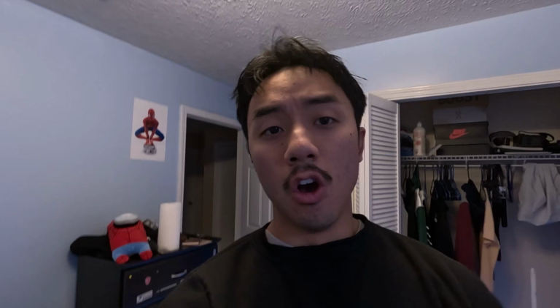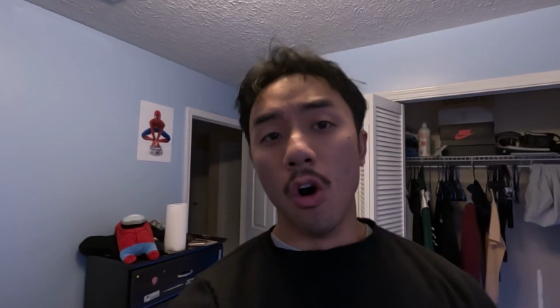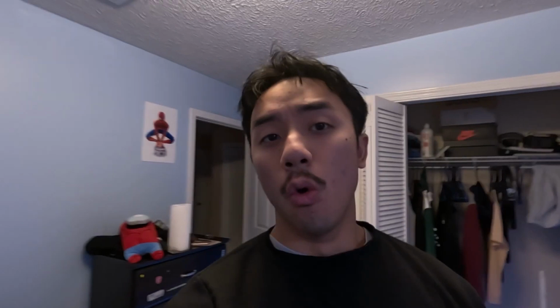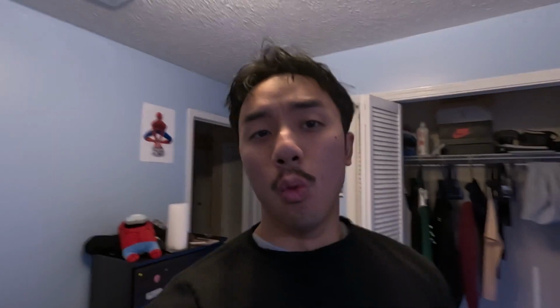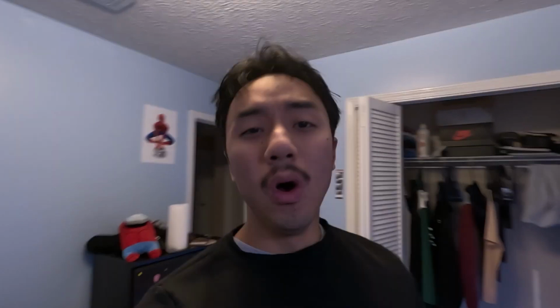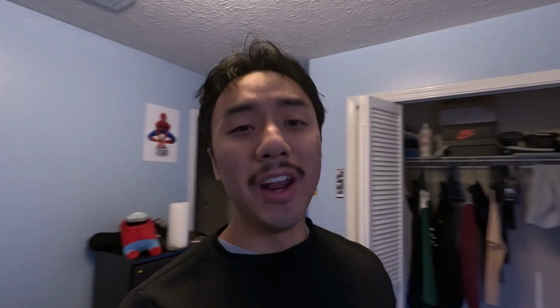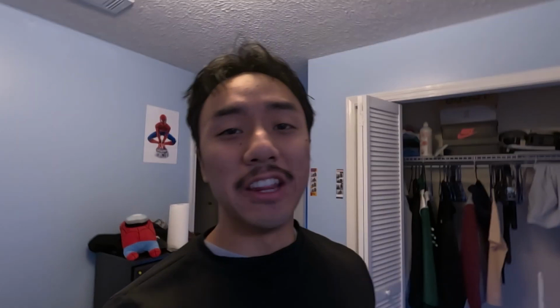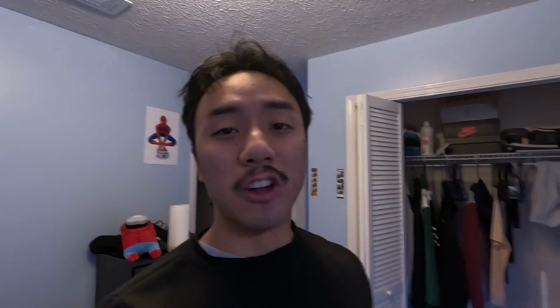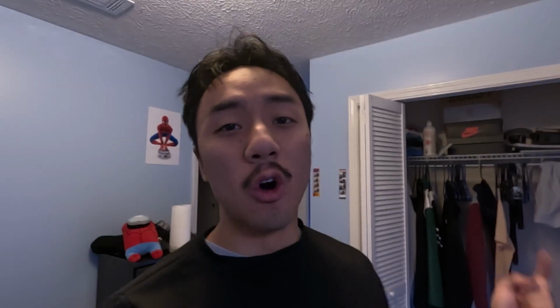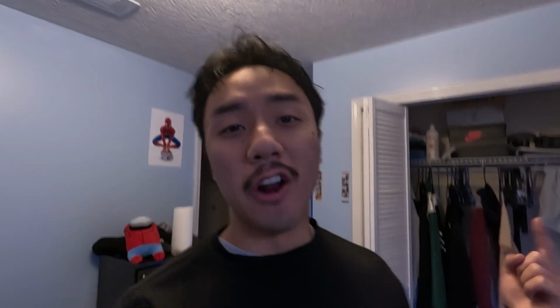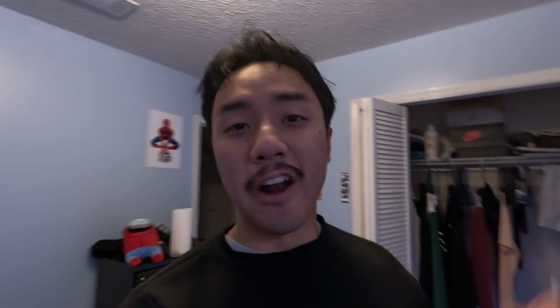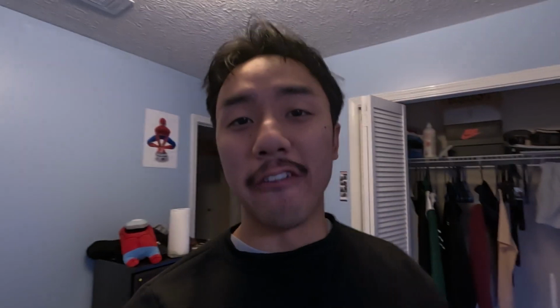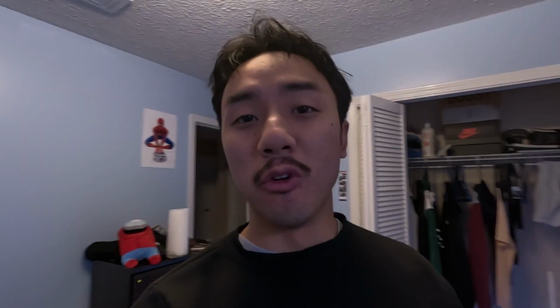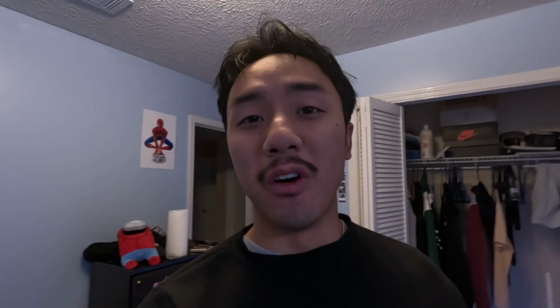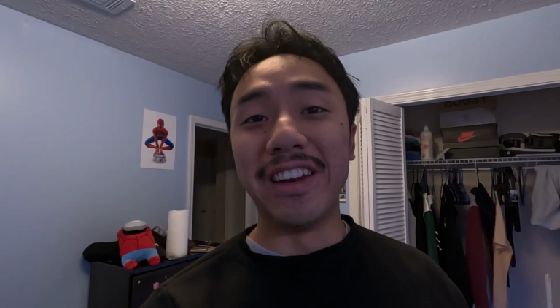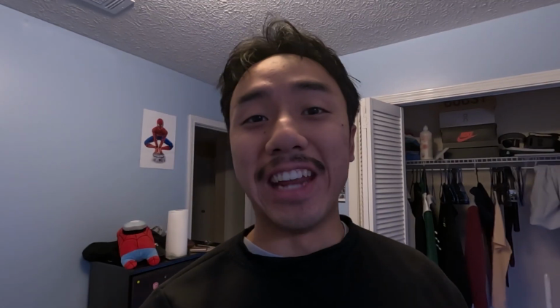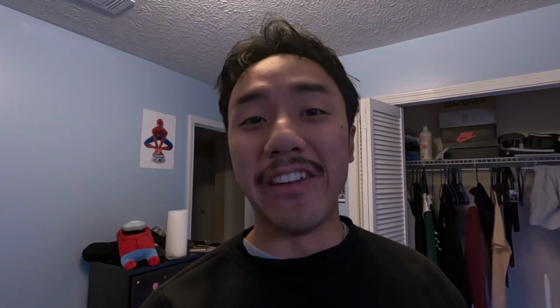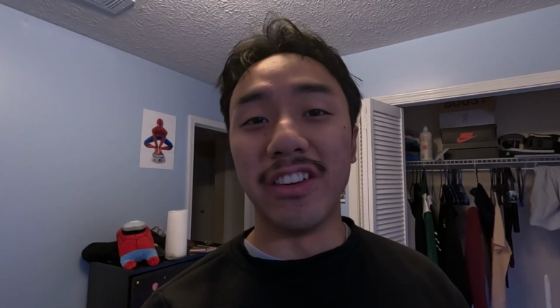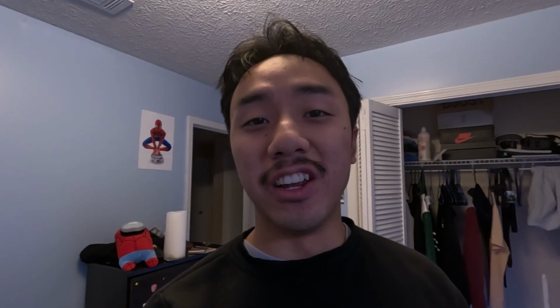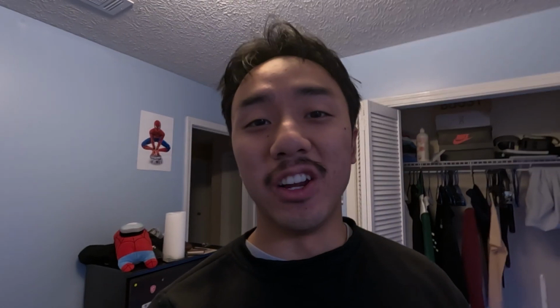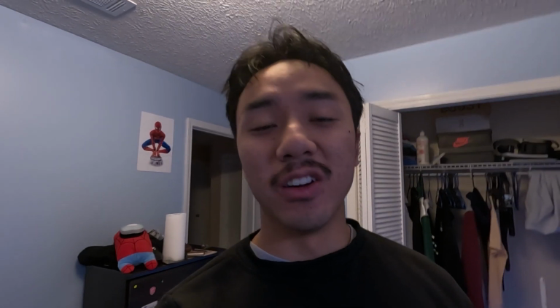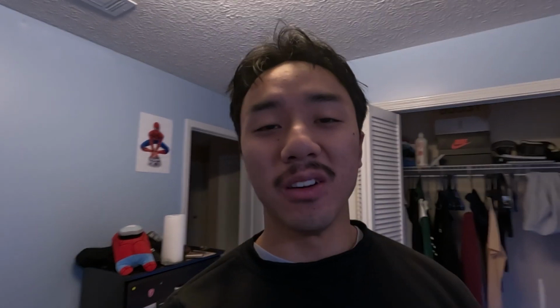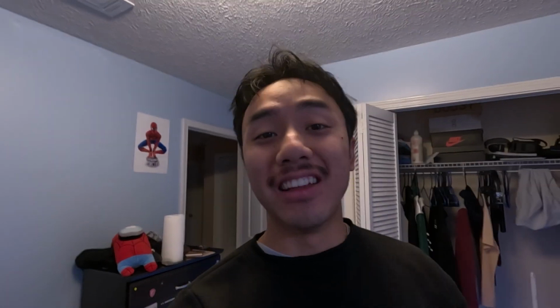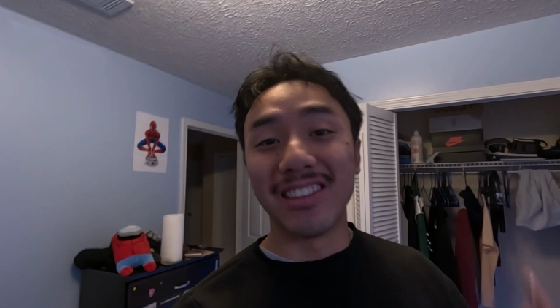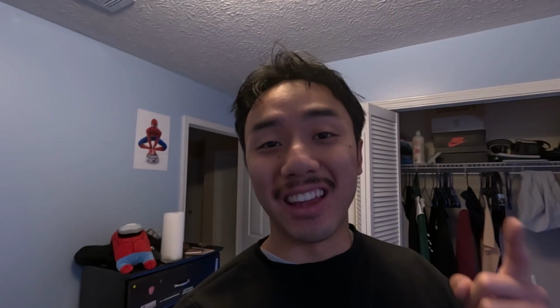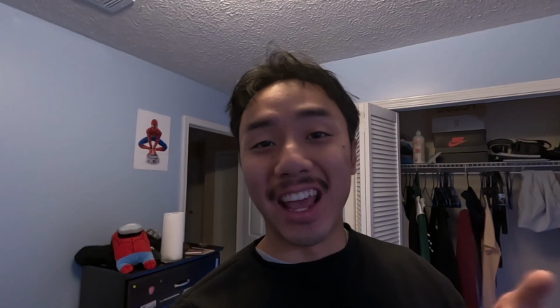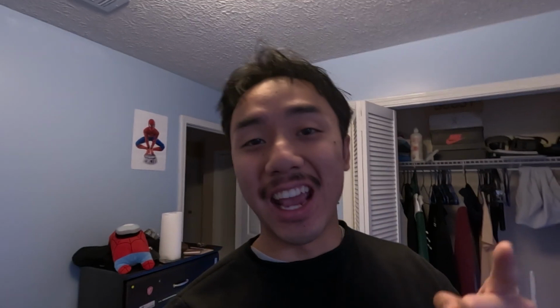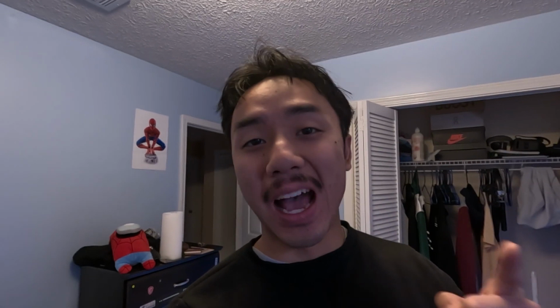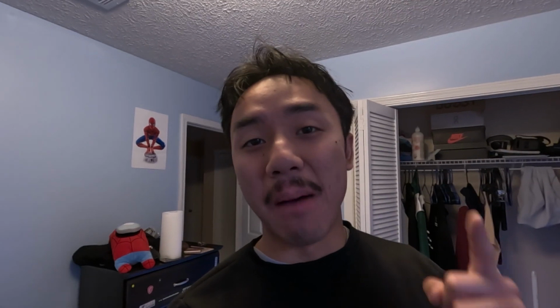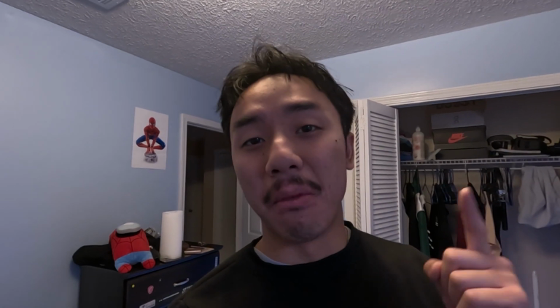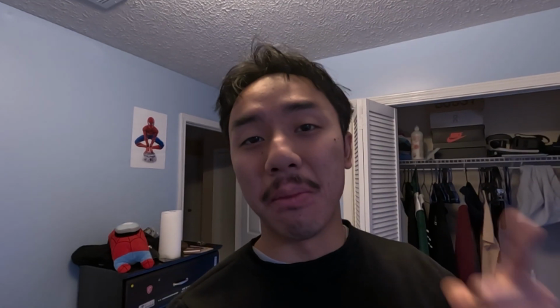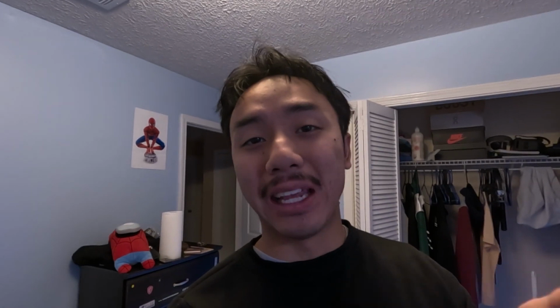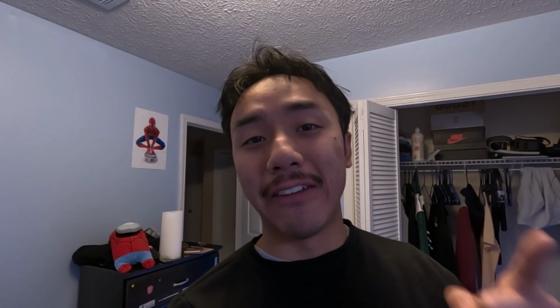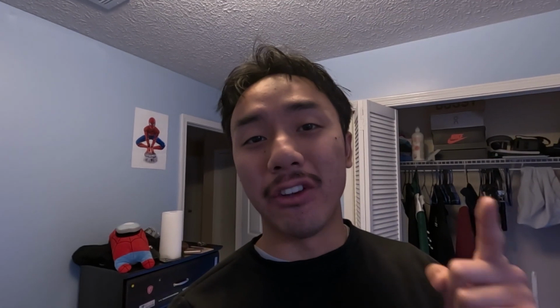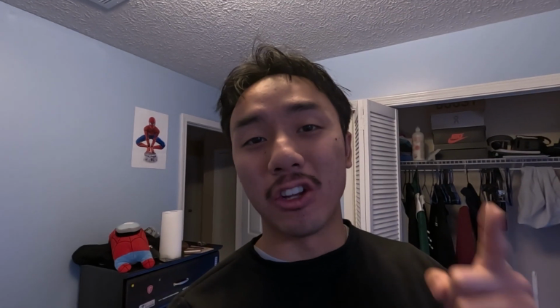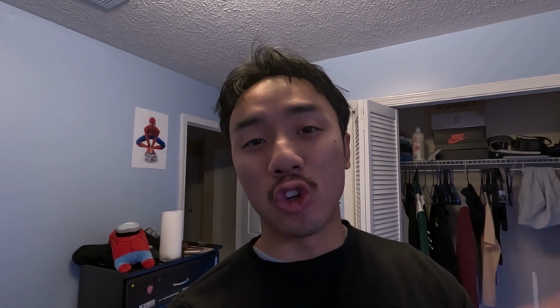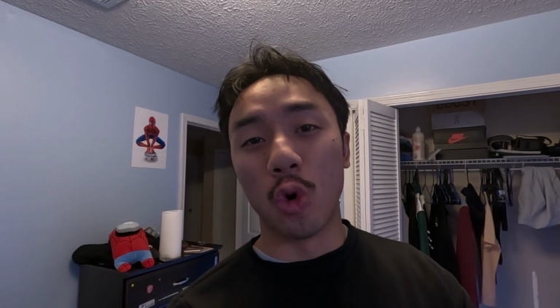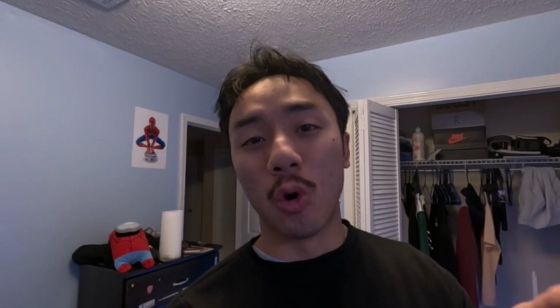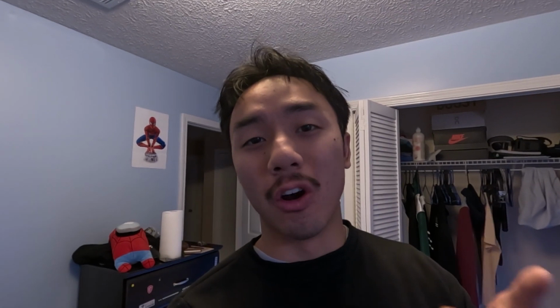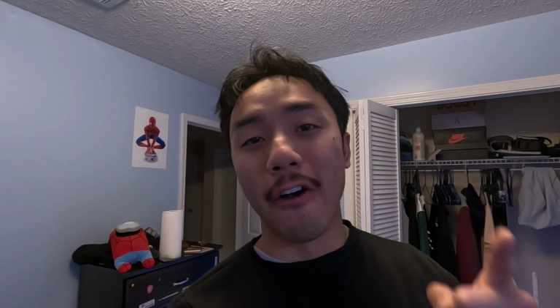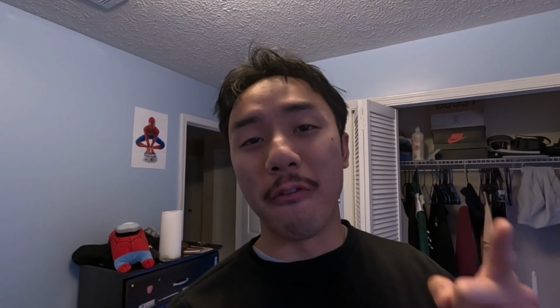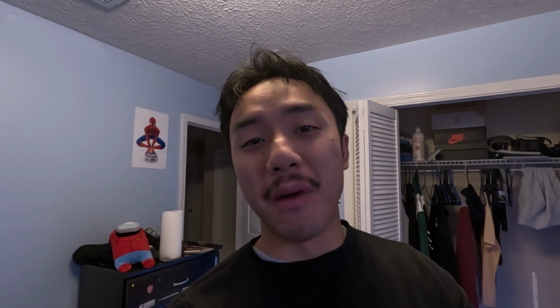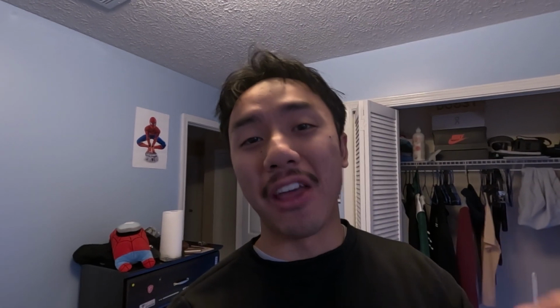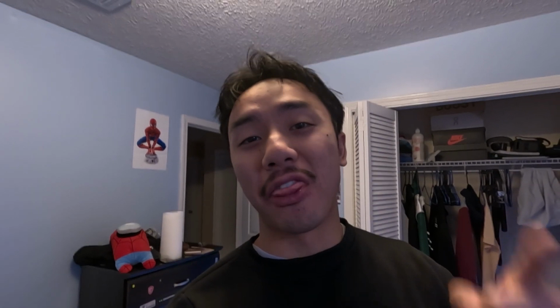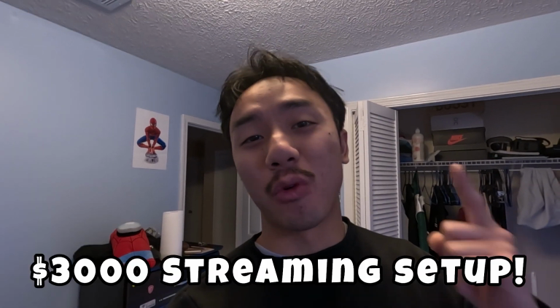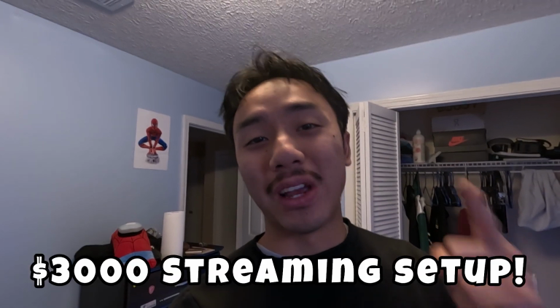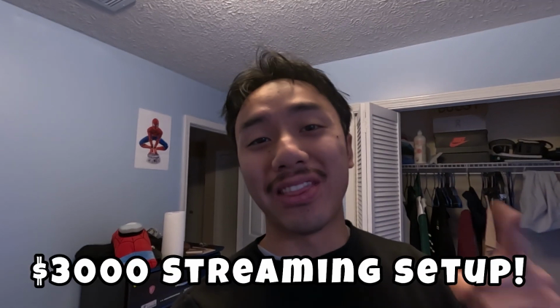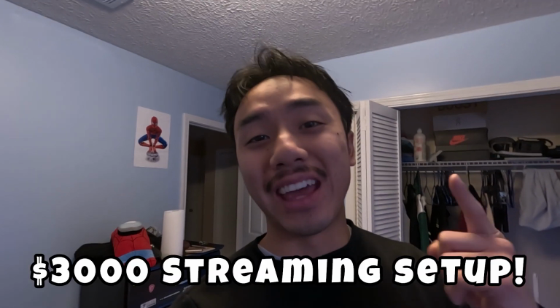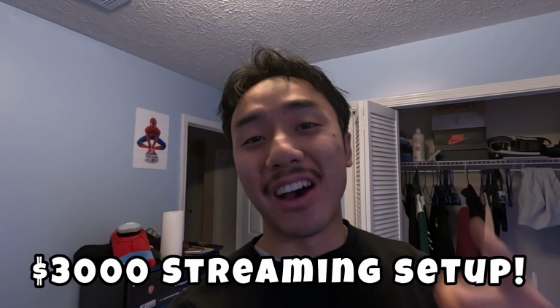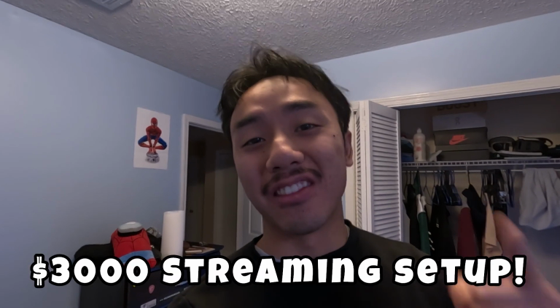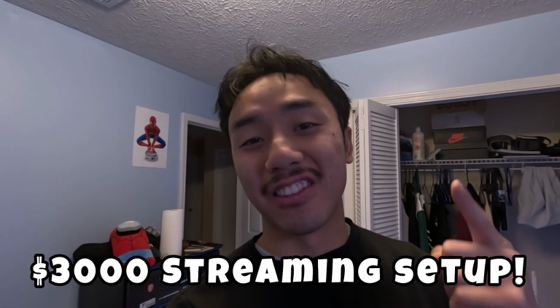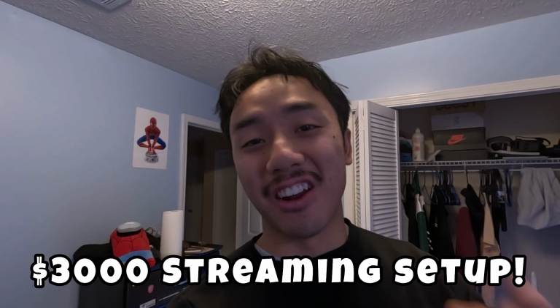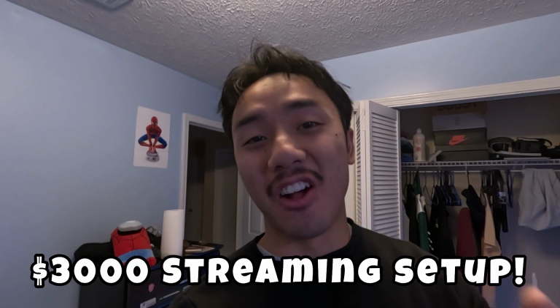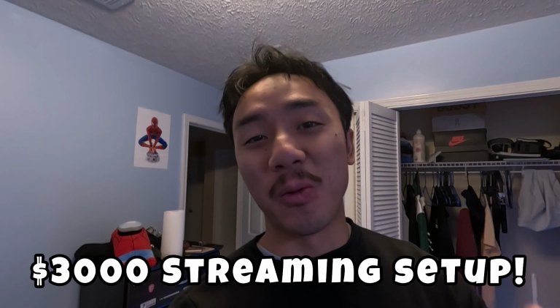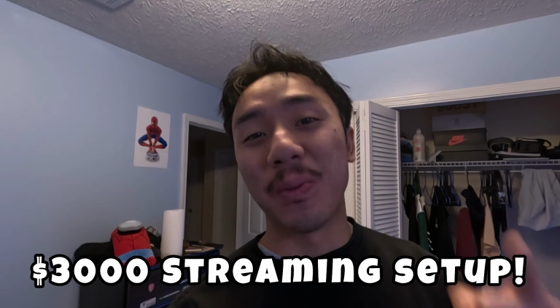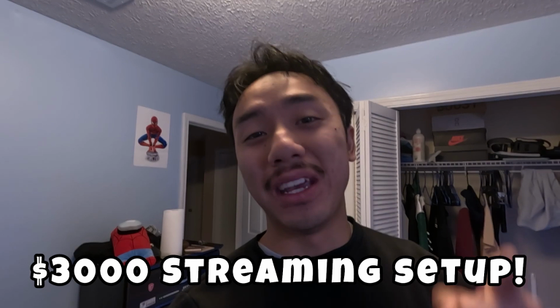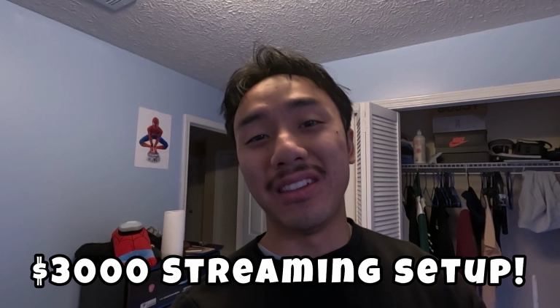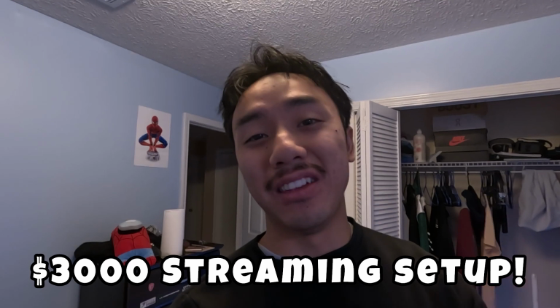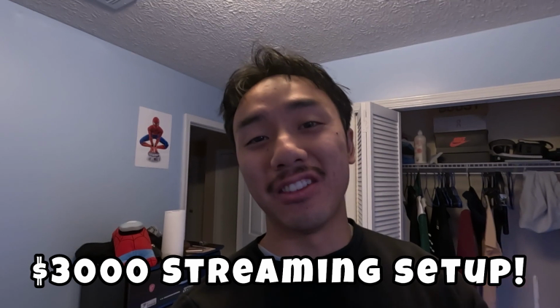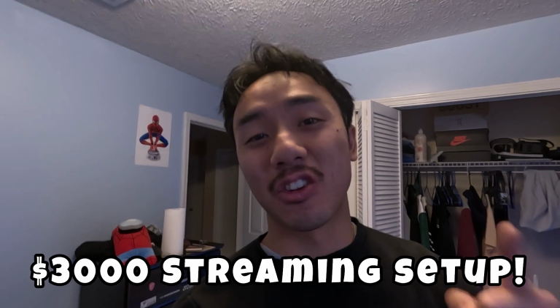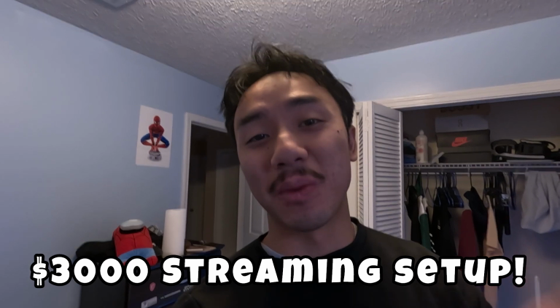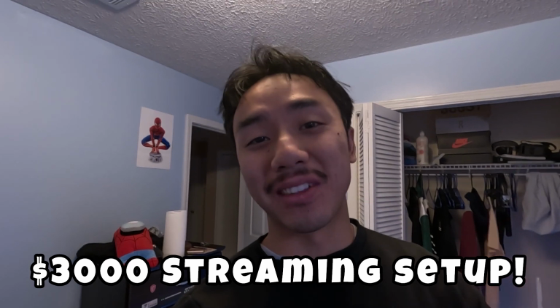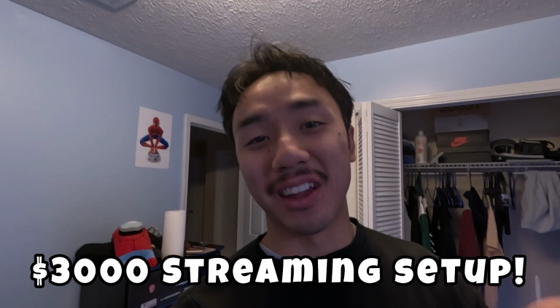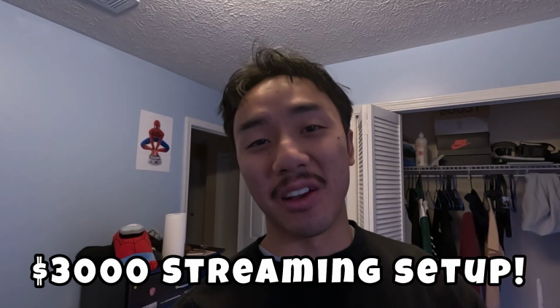What is going on everyone? David here. Today I'm gonna be giving a tour of my $3,000 PC streaming setup.